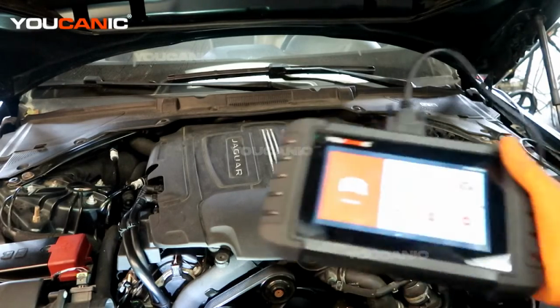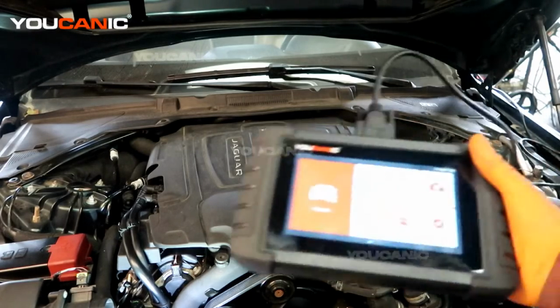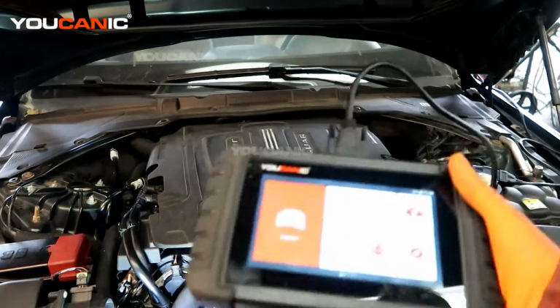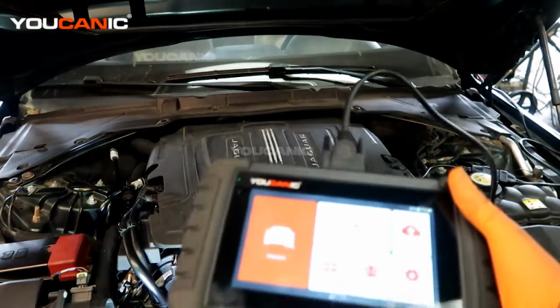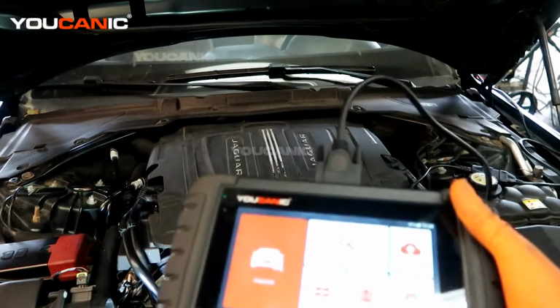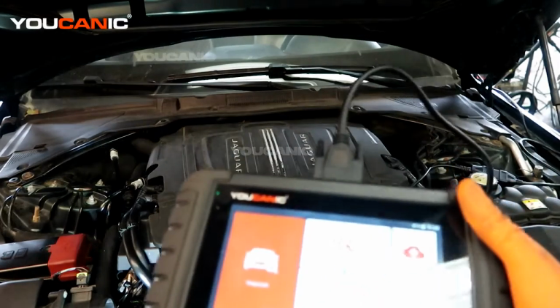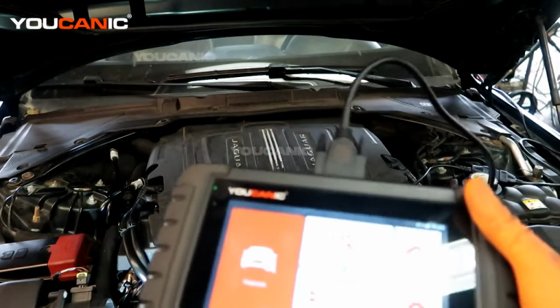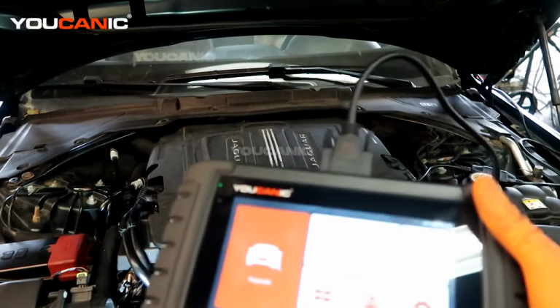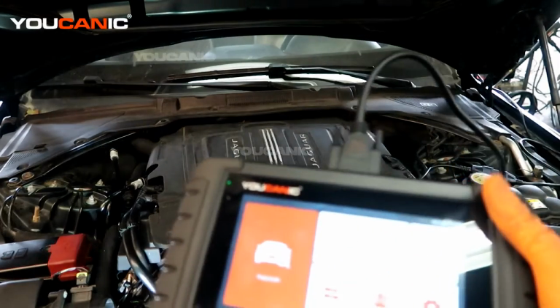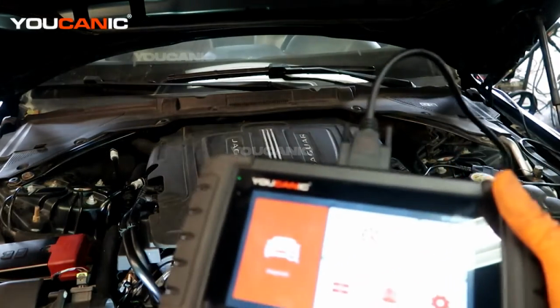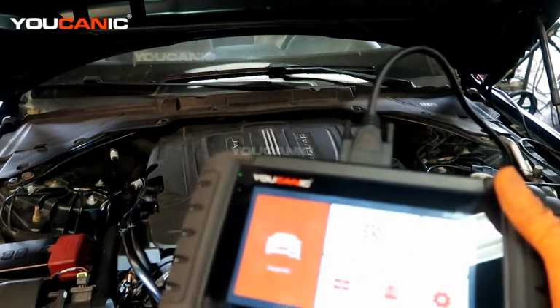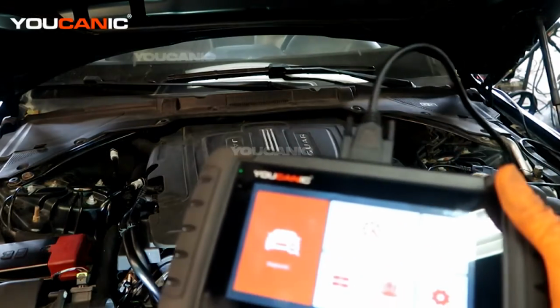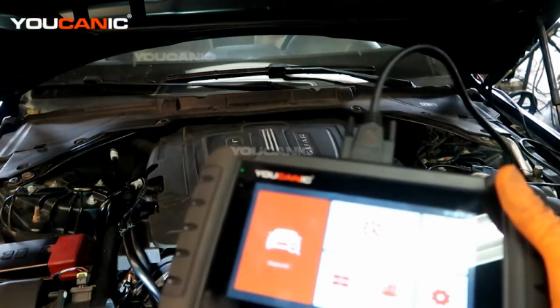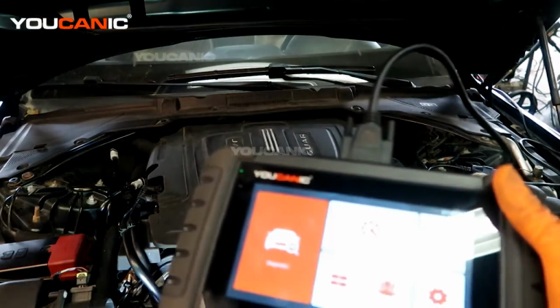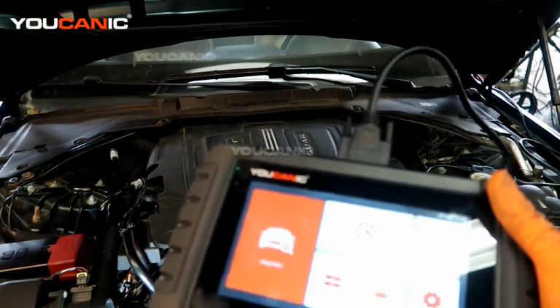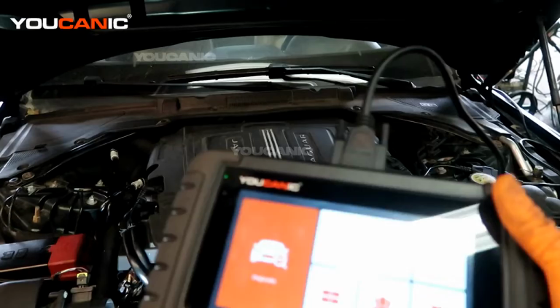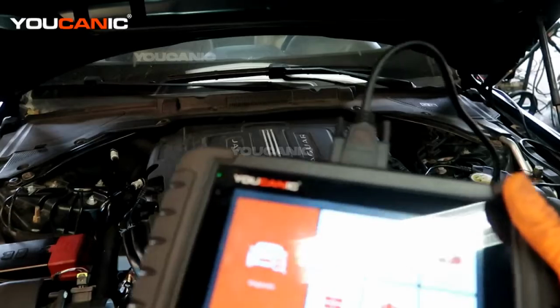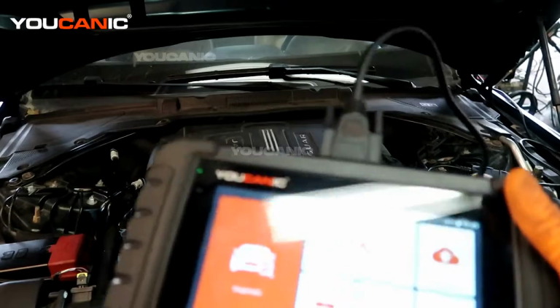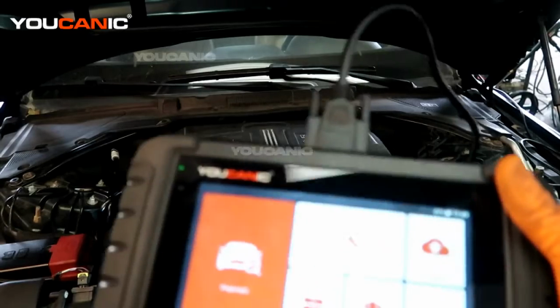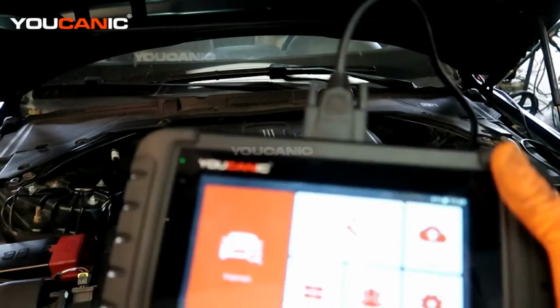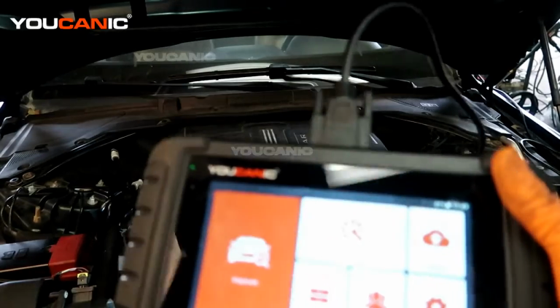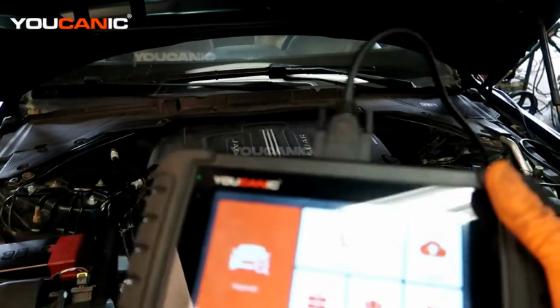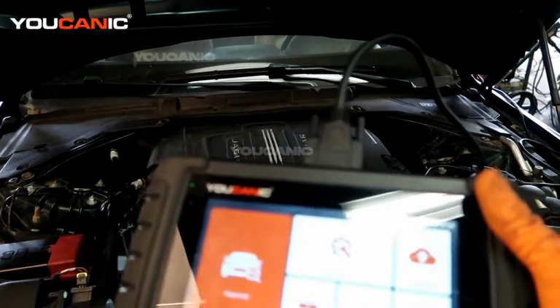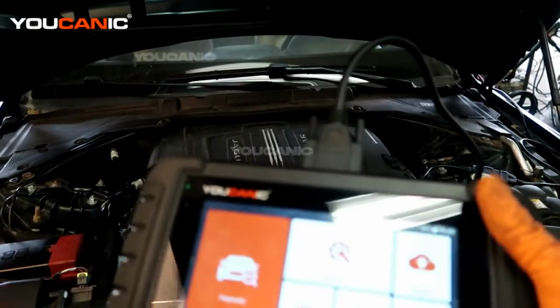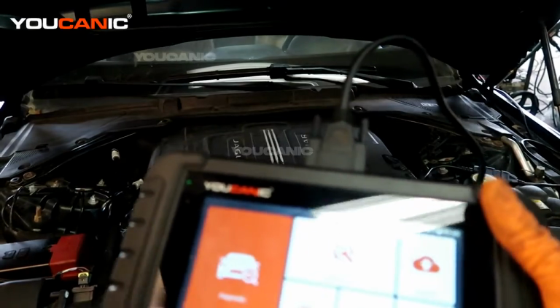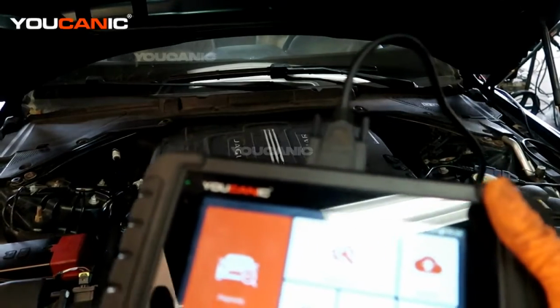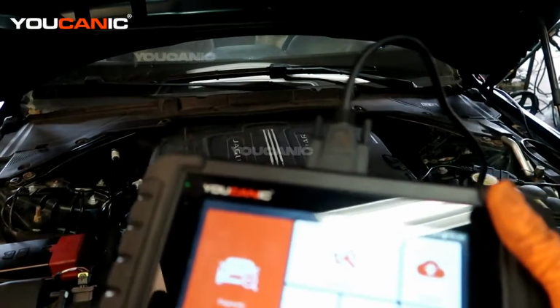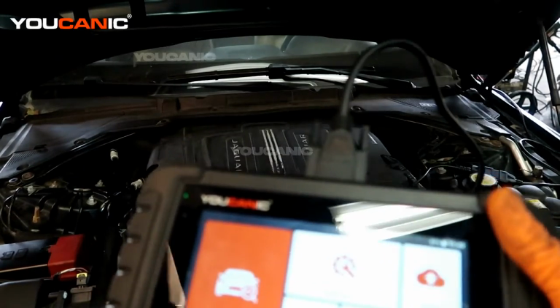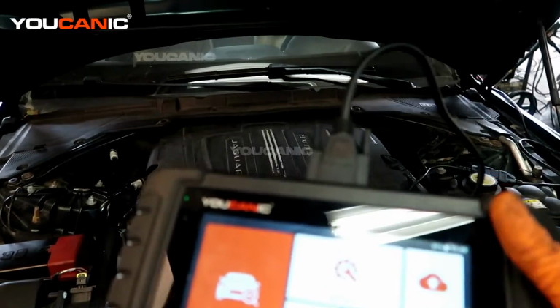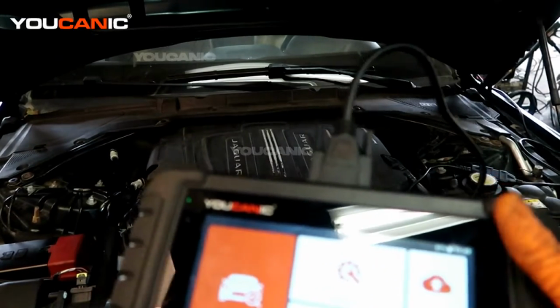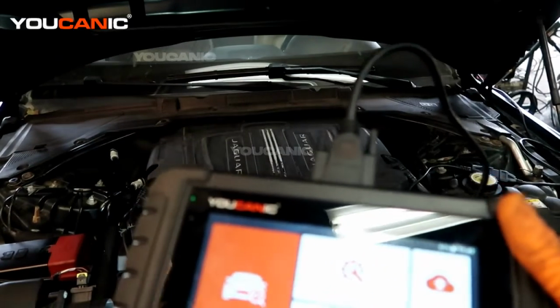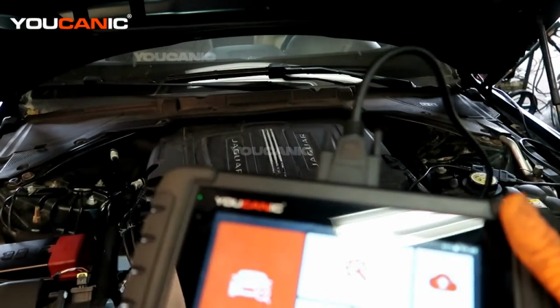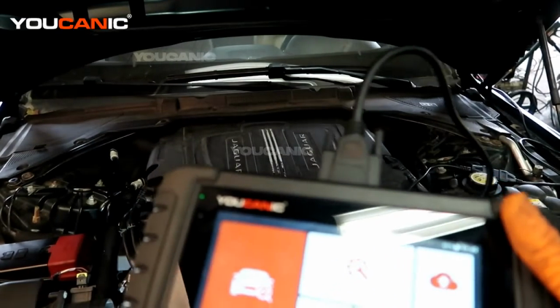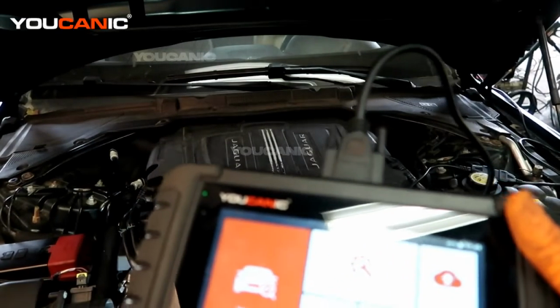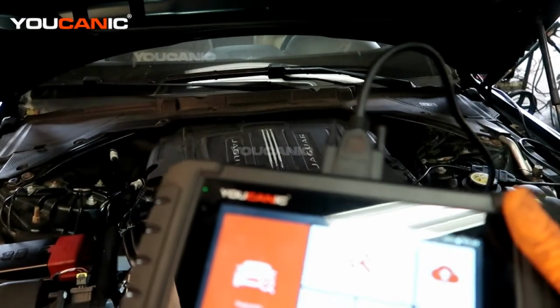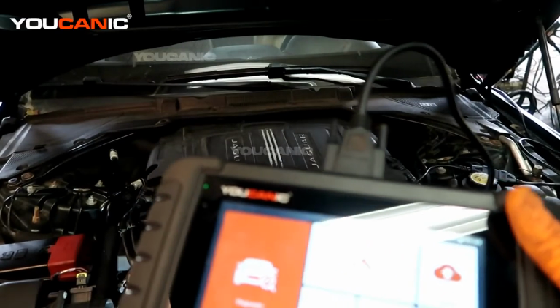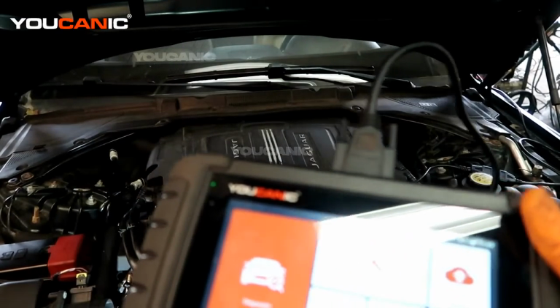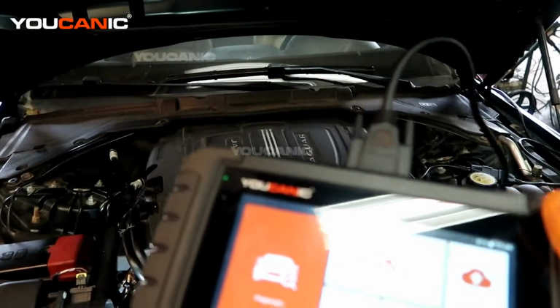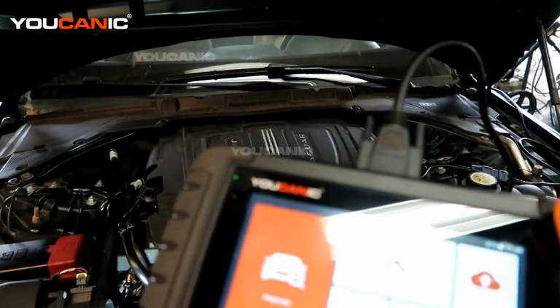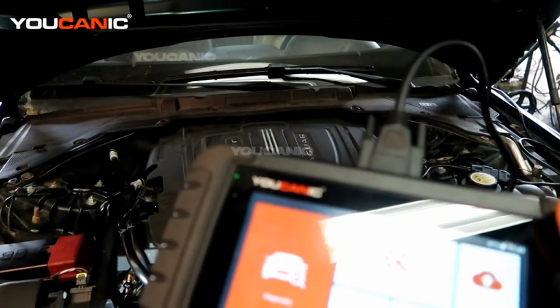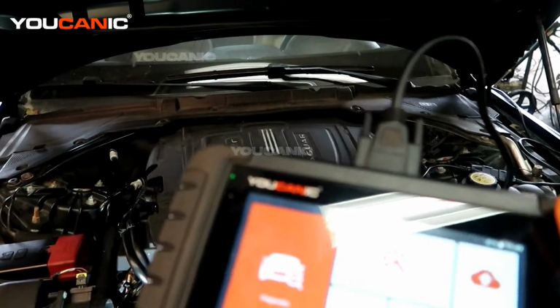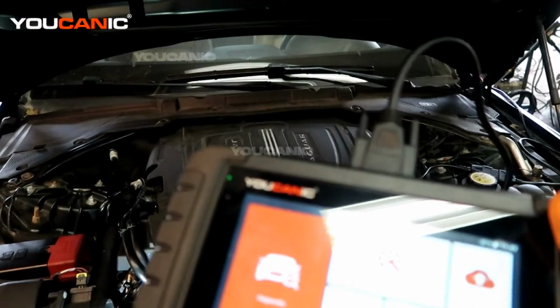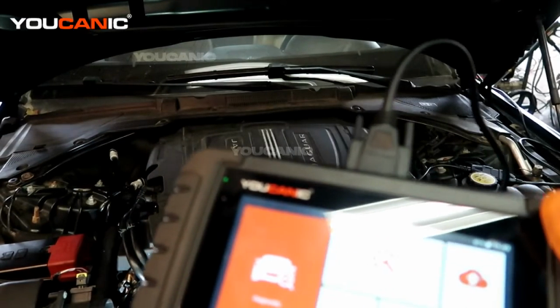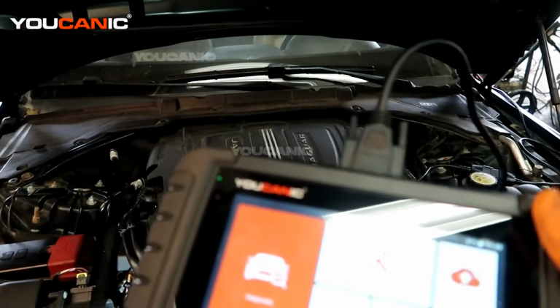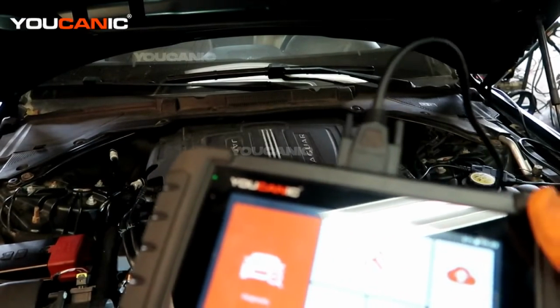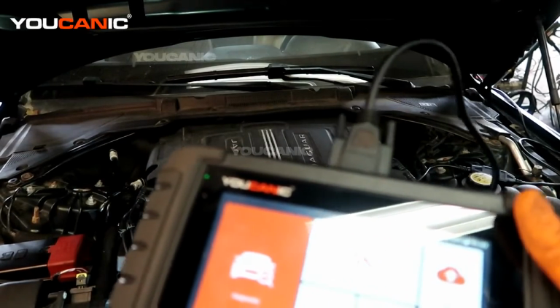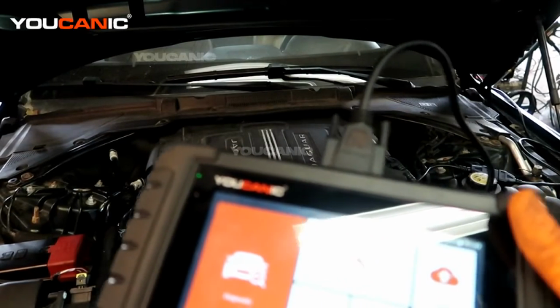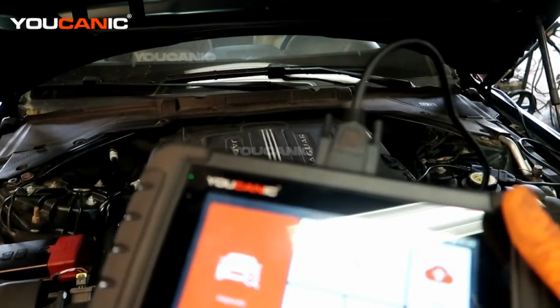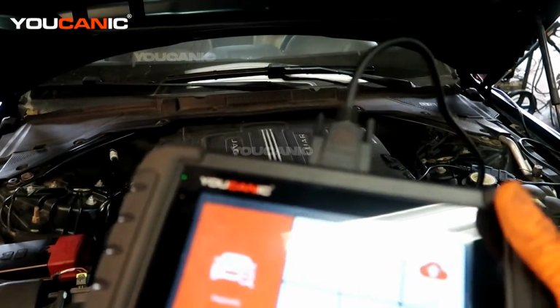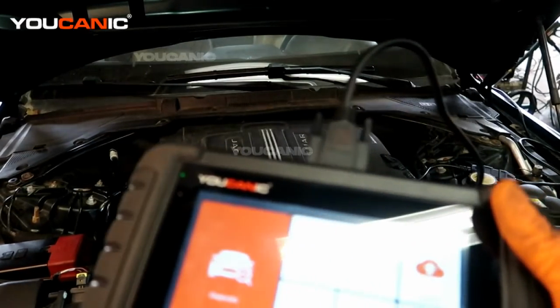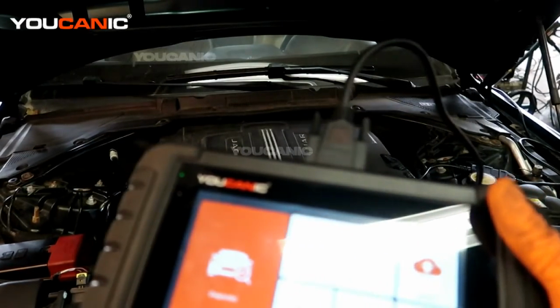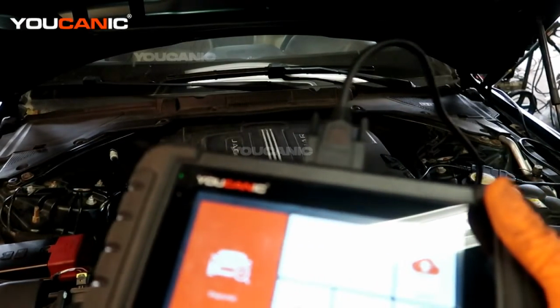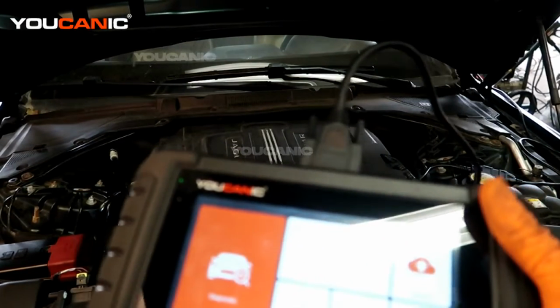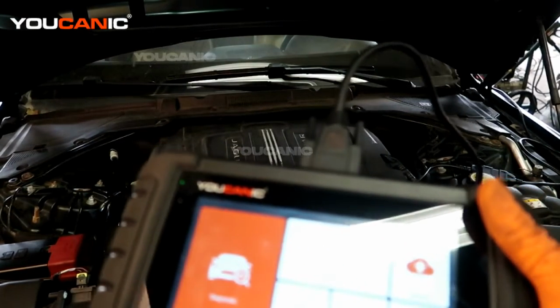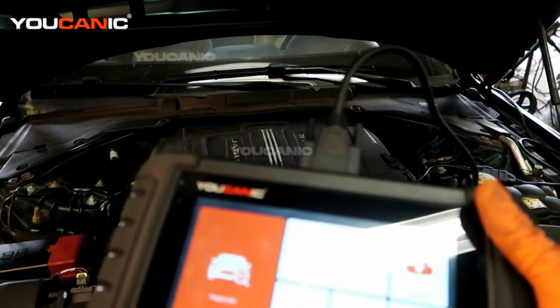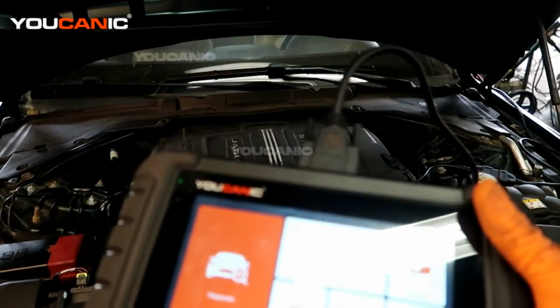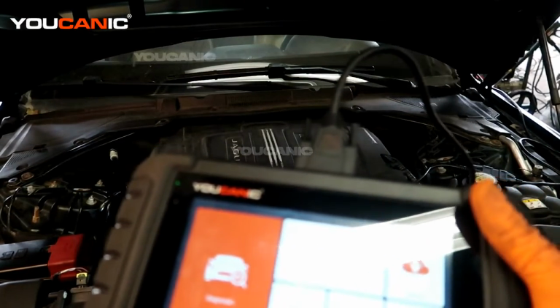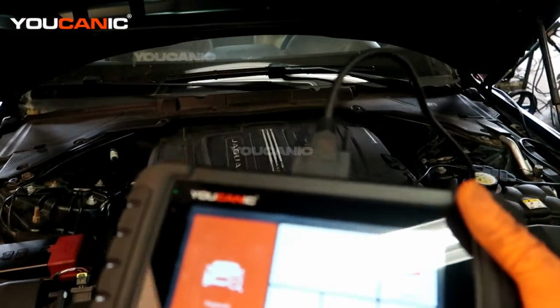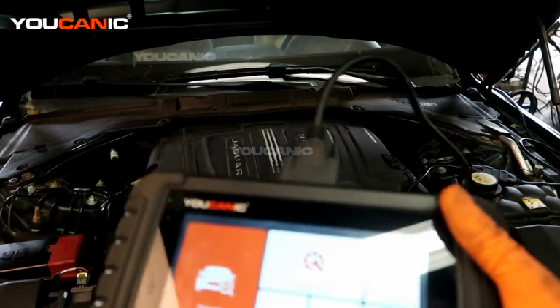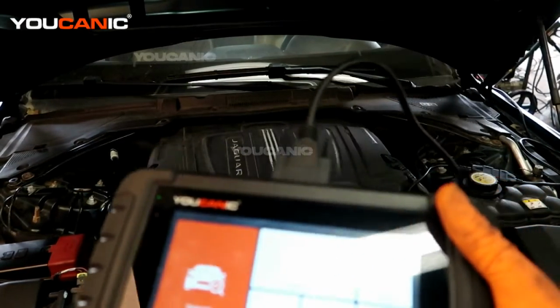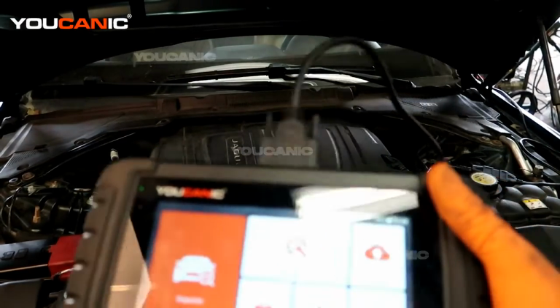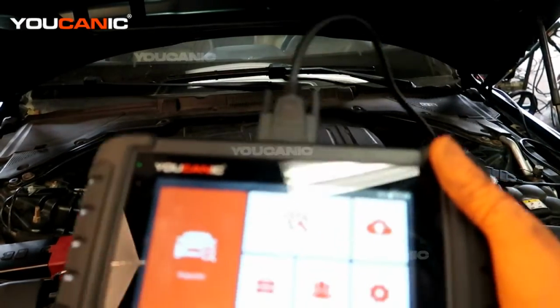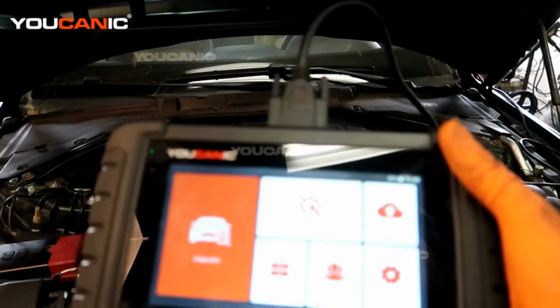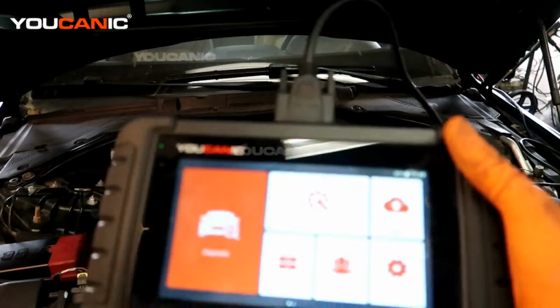We have our OBD2 scanner hooked up to the vehicle. We have the key in the on position, accessory position, but the engine has not started.